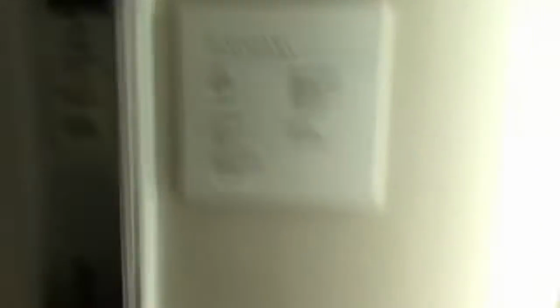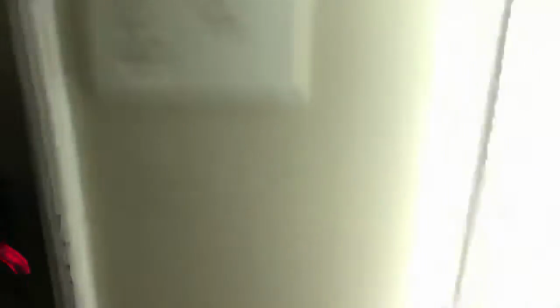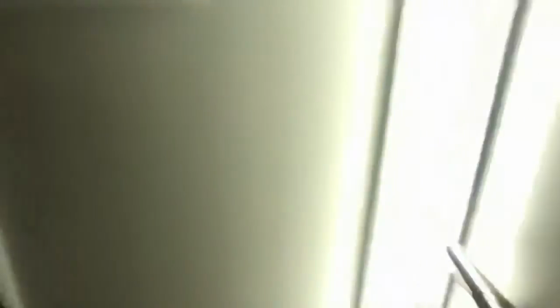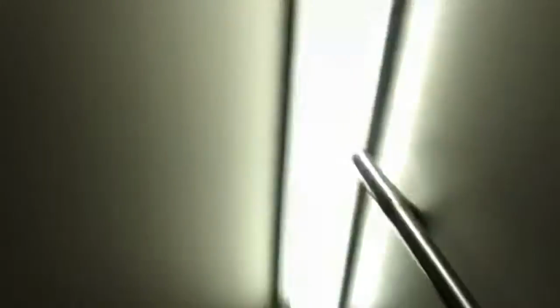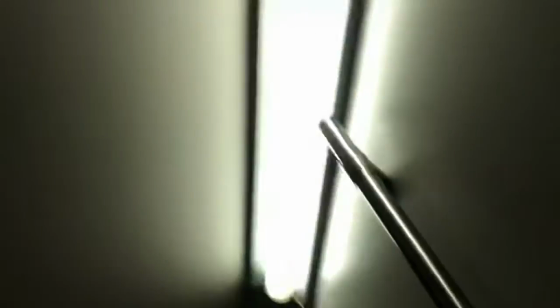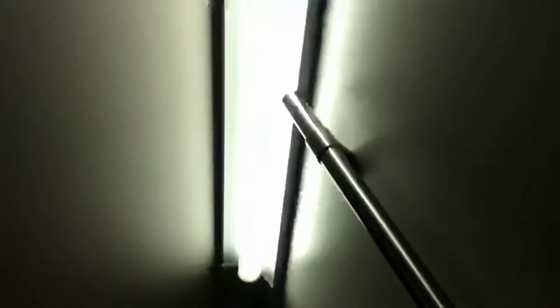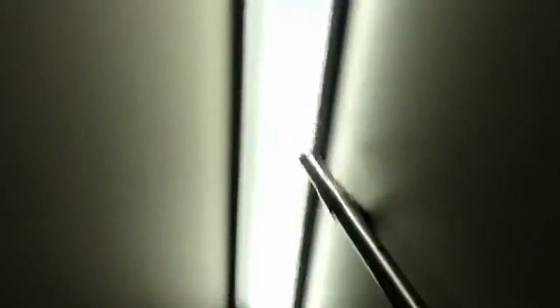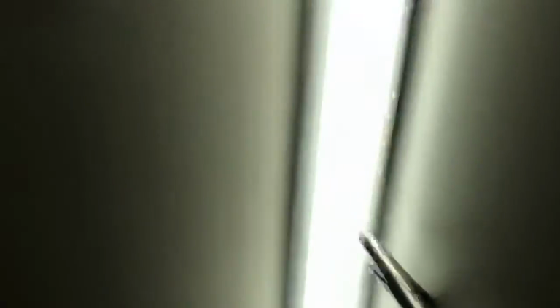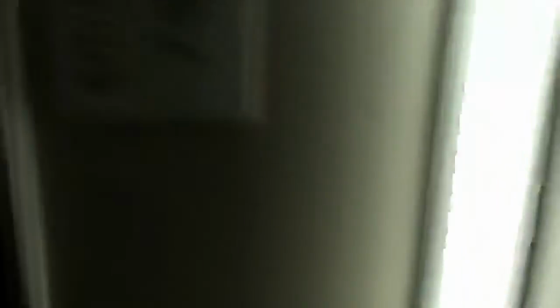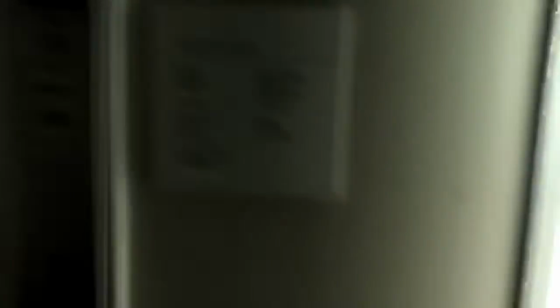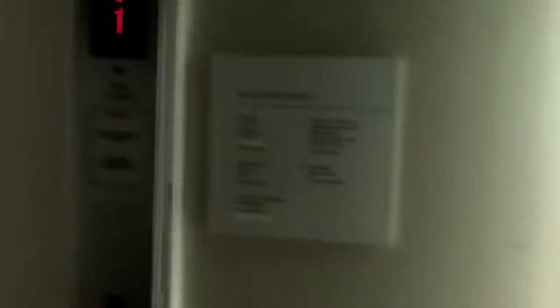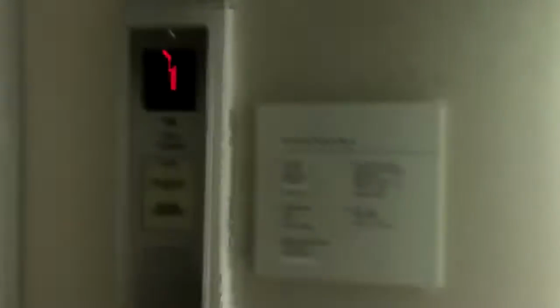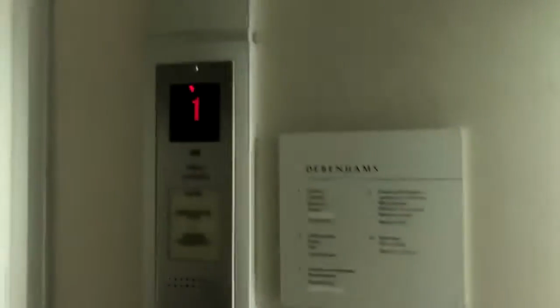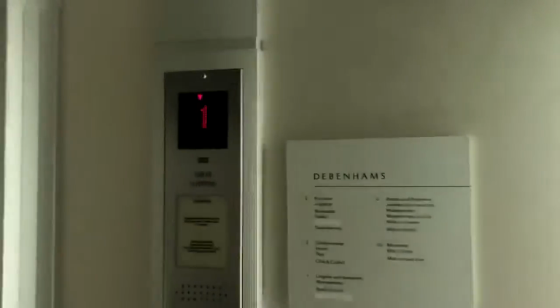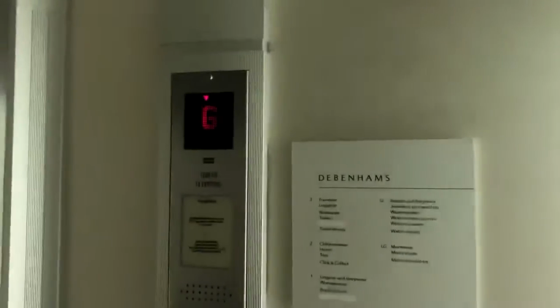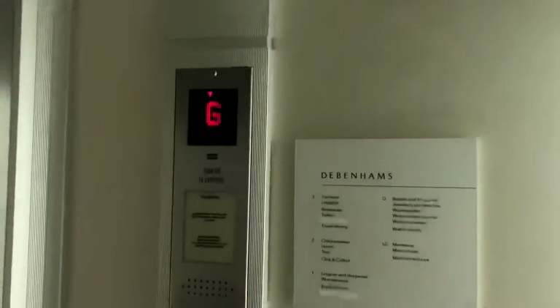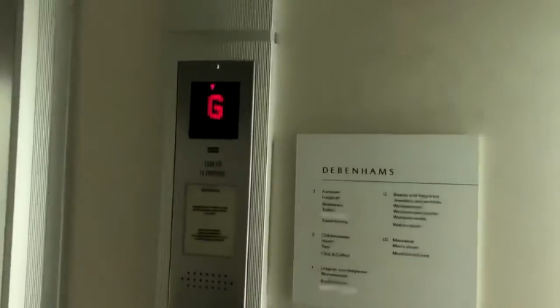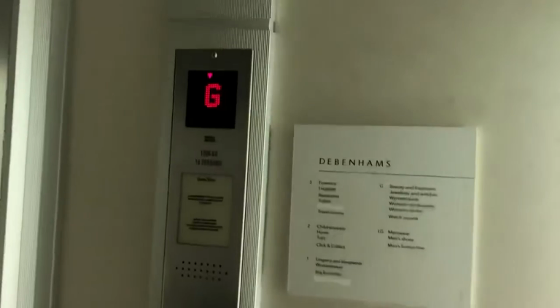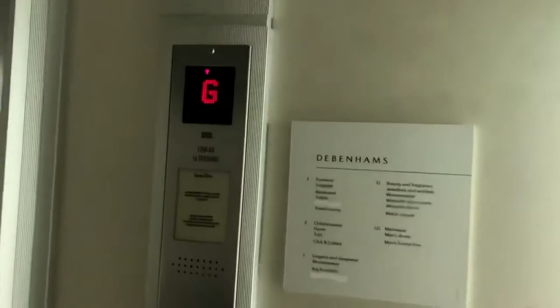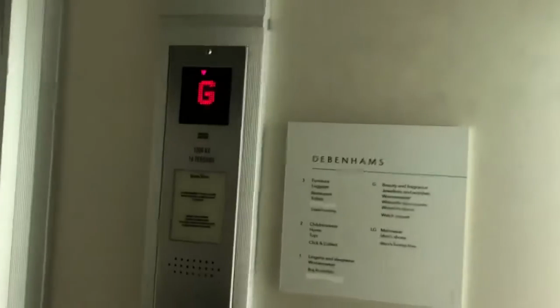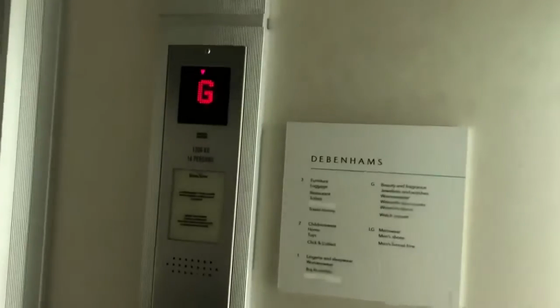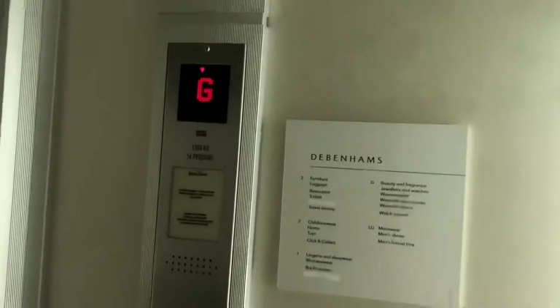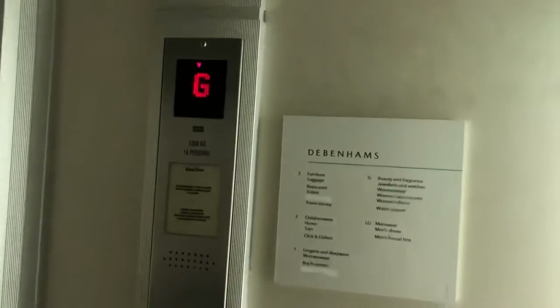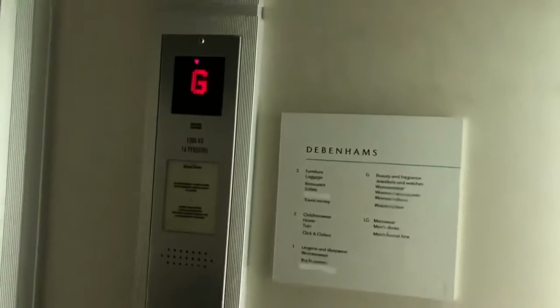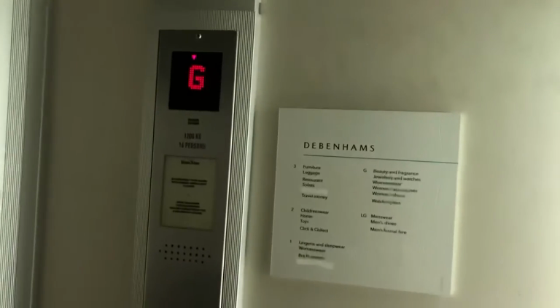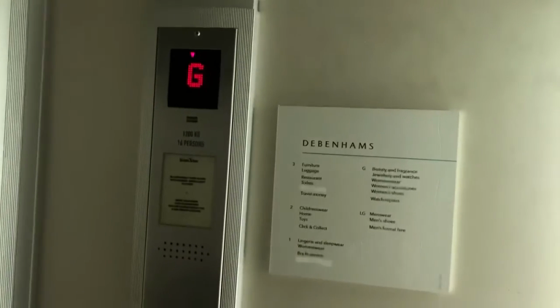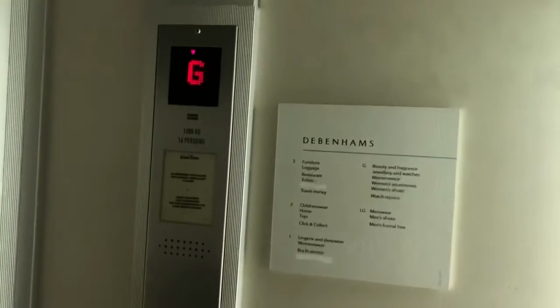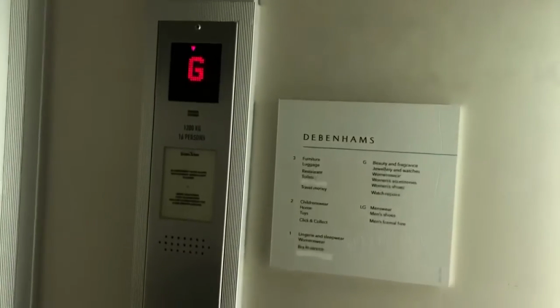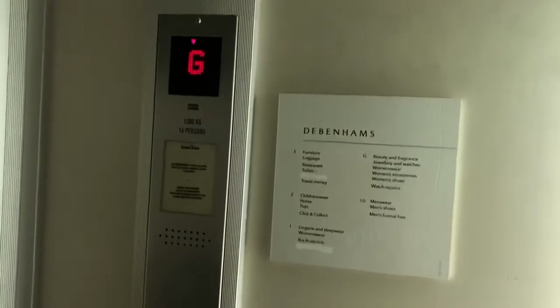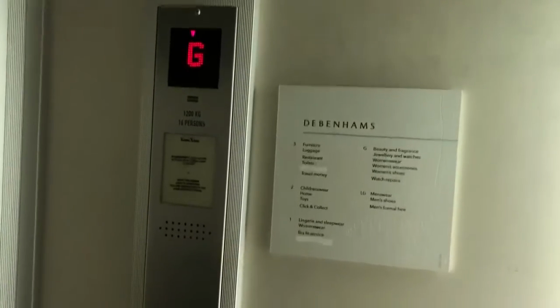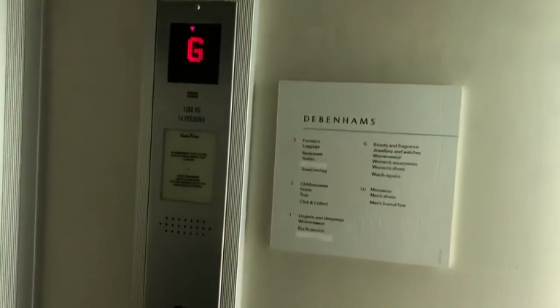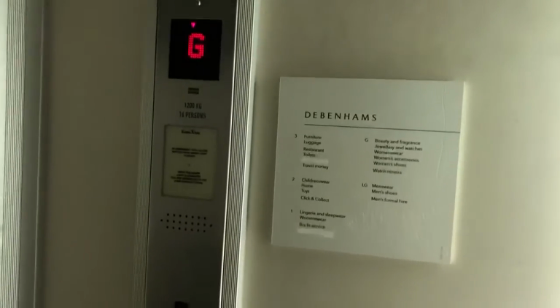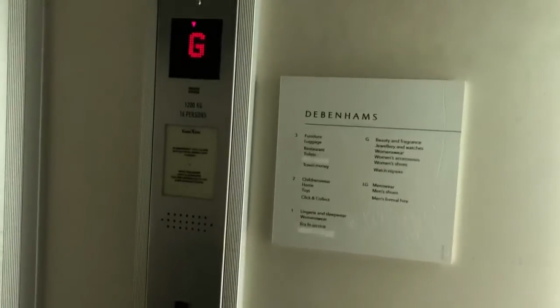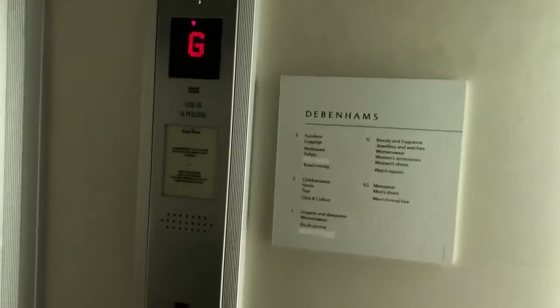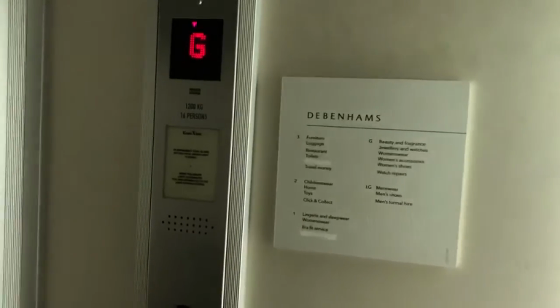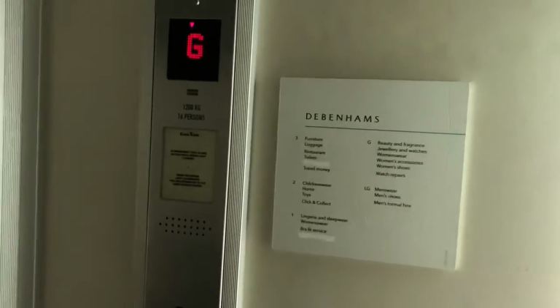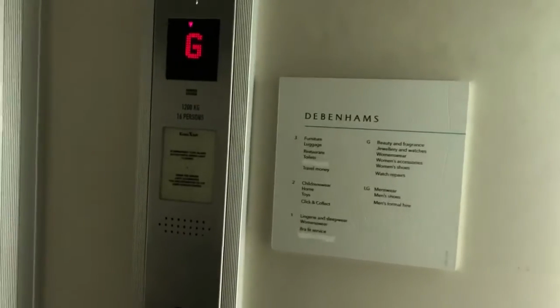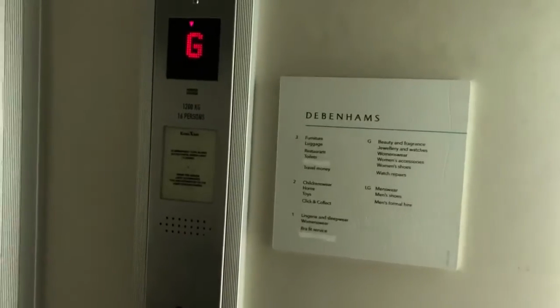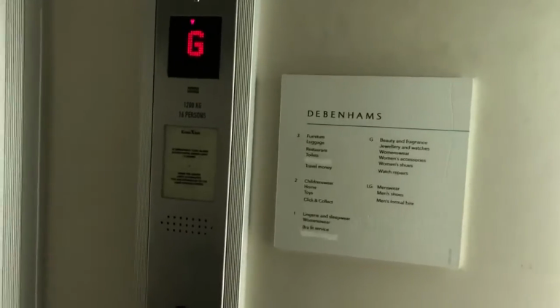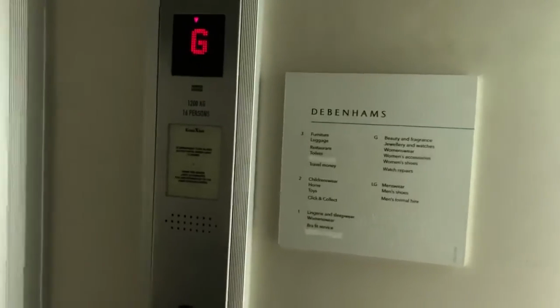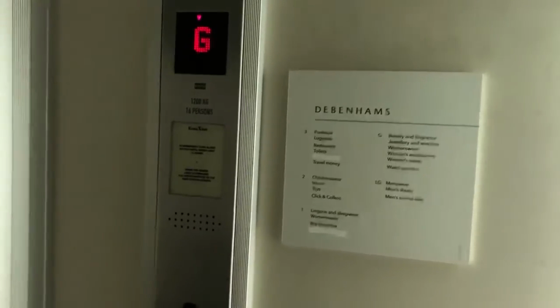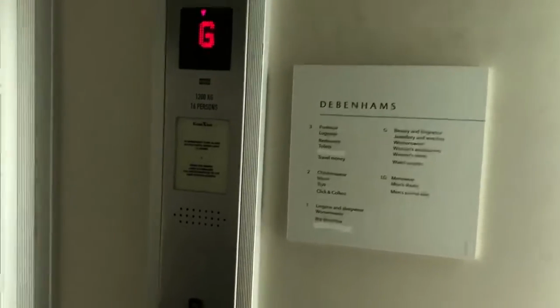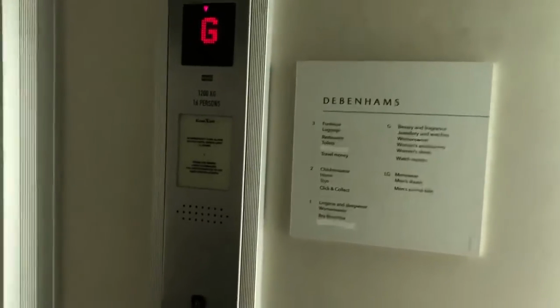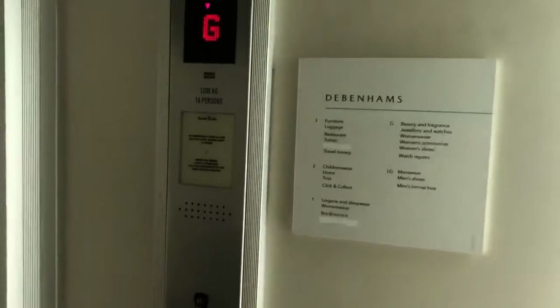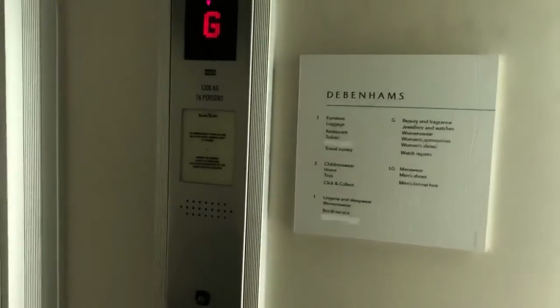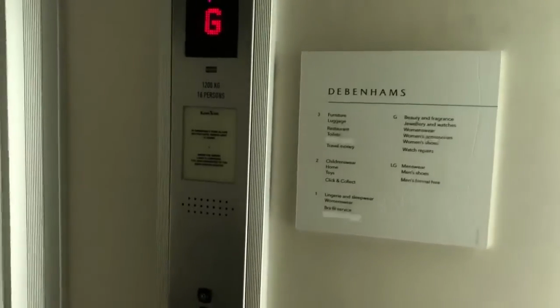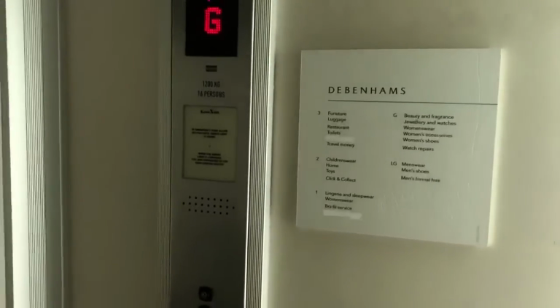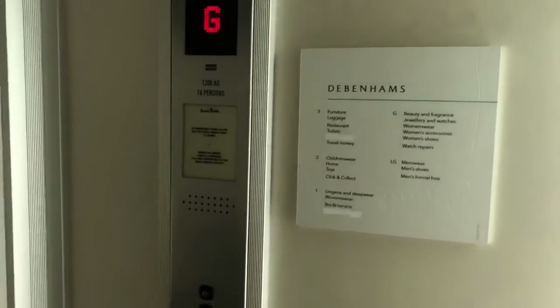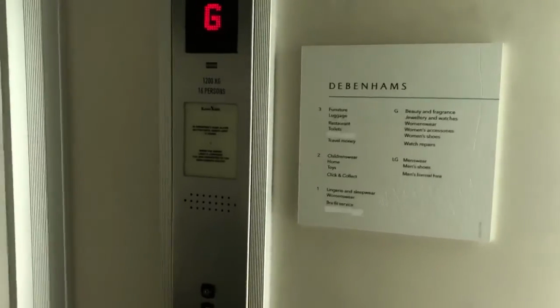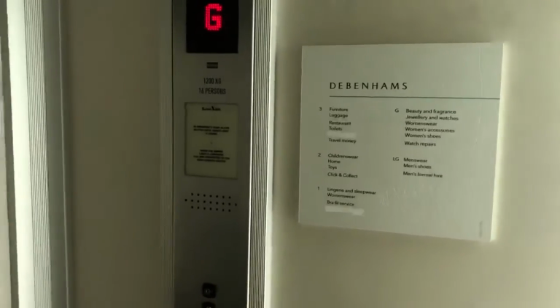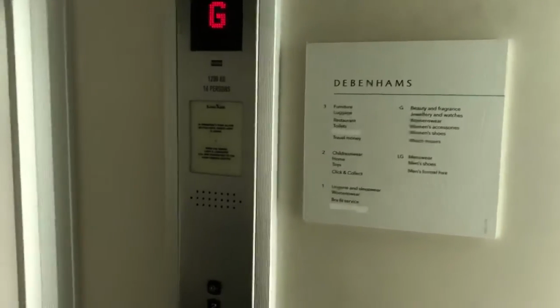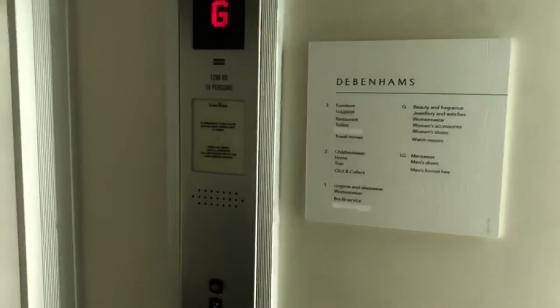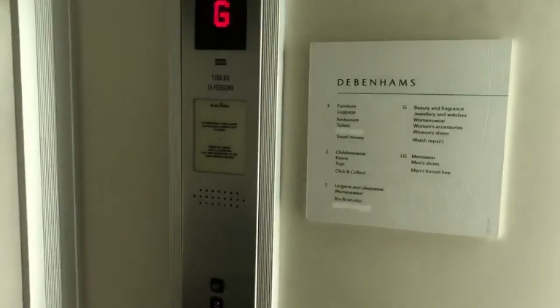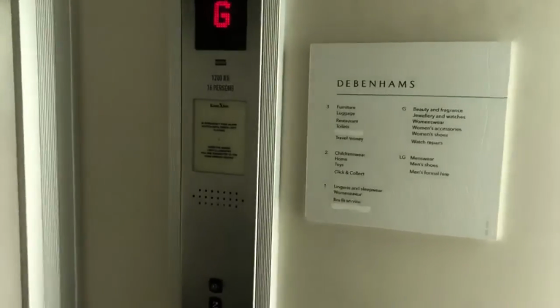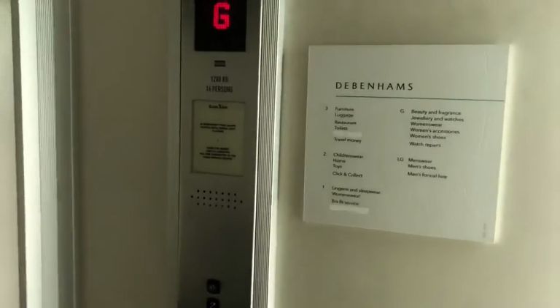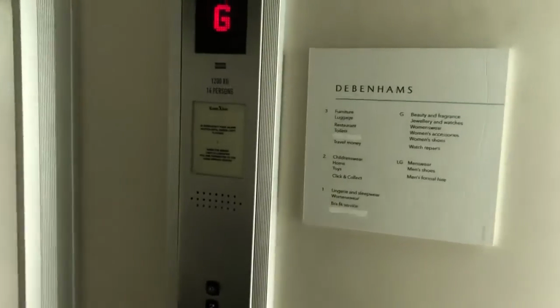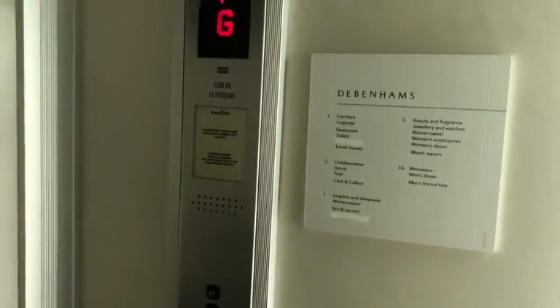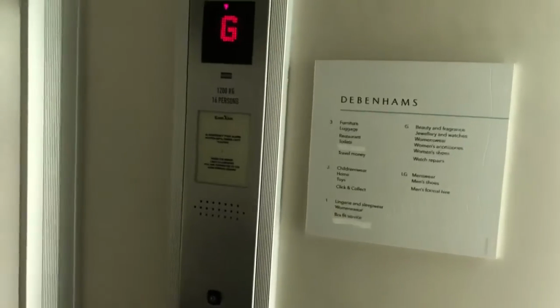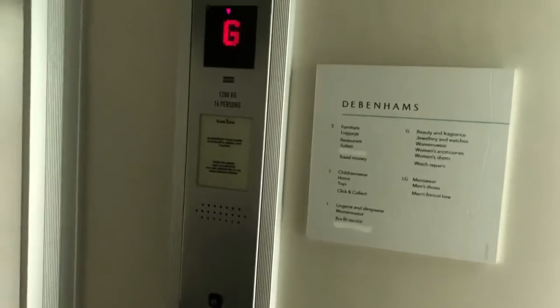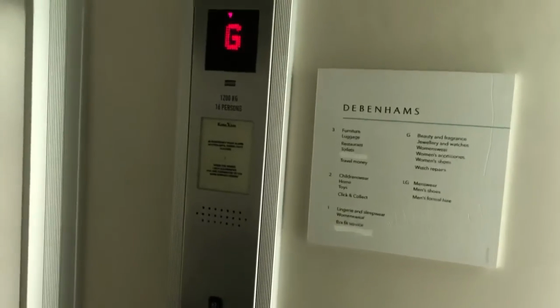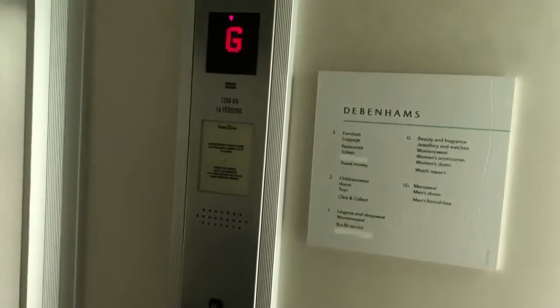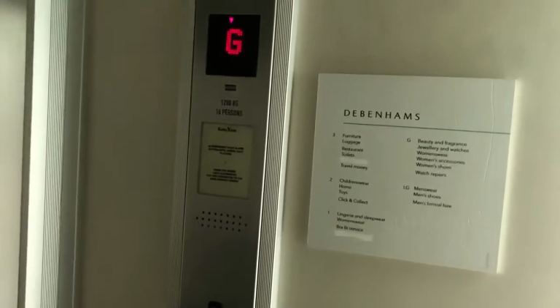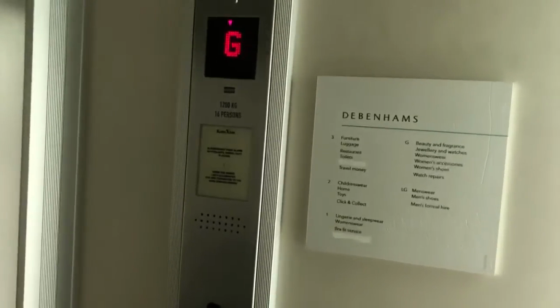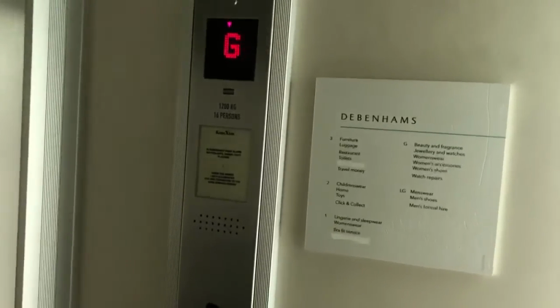Look at the light. This is a Kone M-Series, but this one's an older lift.